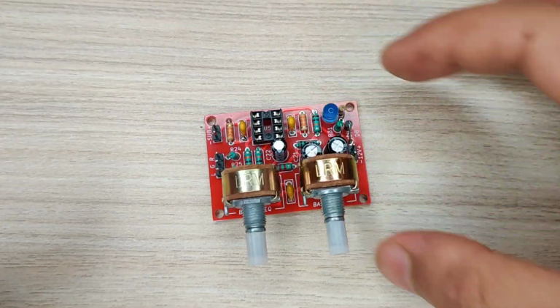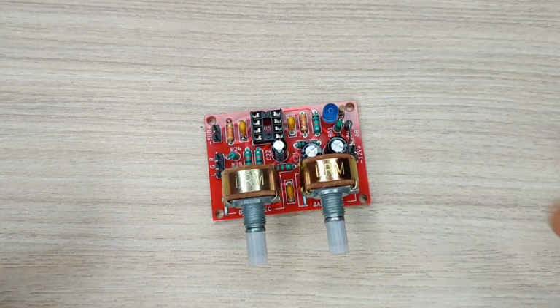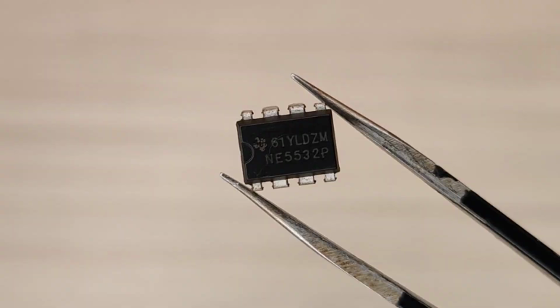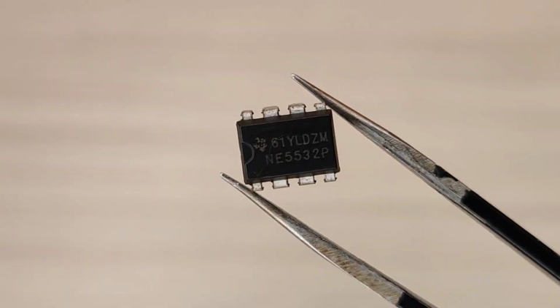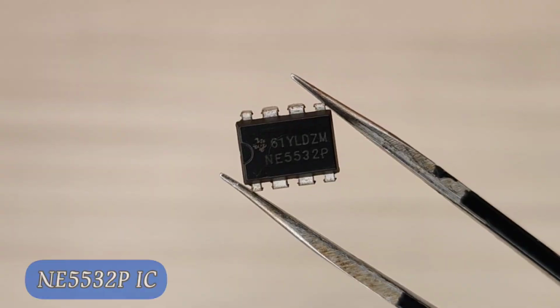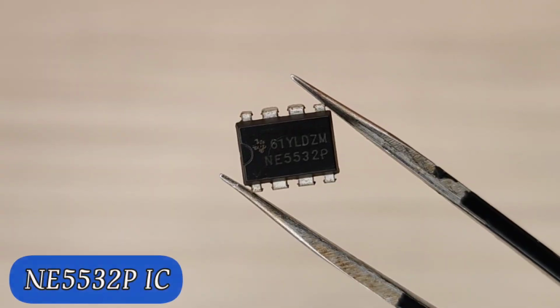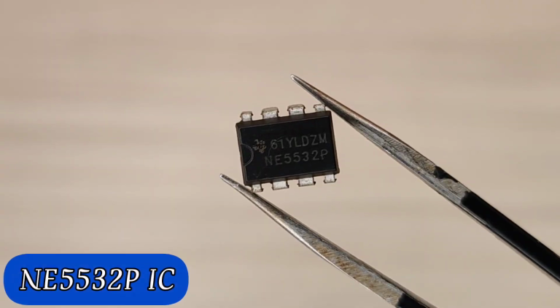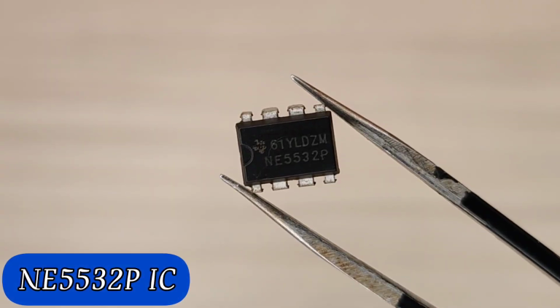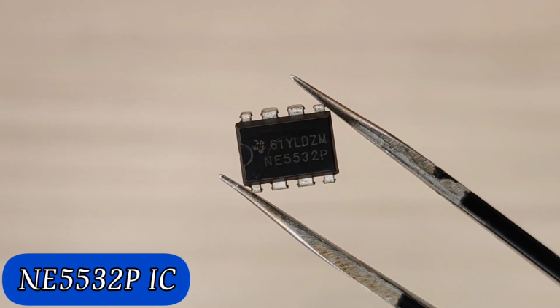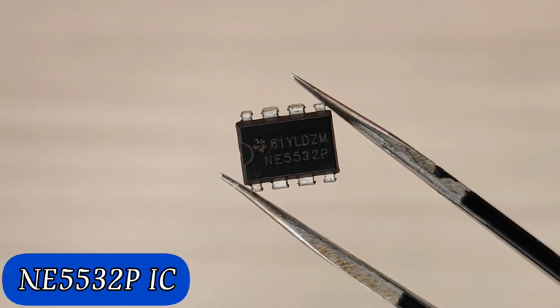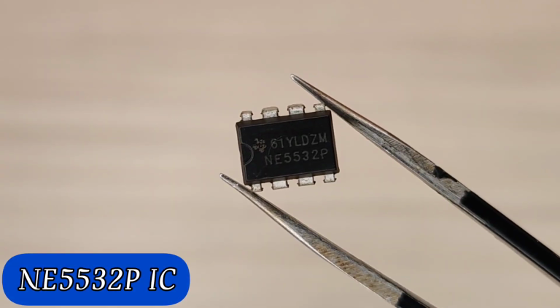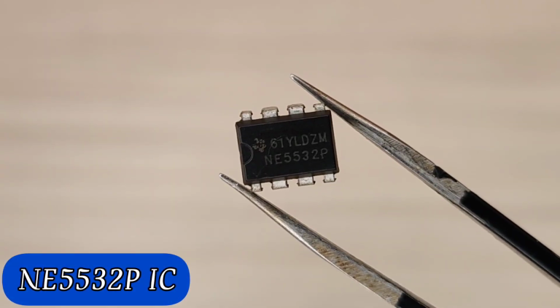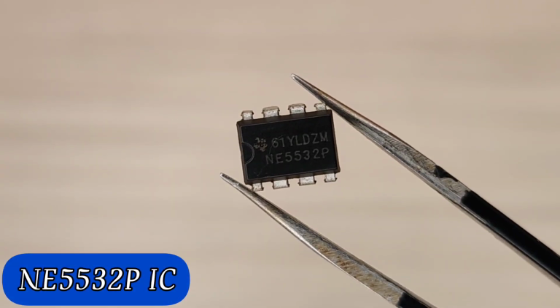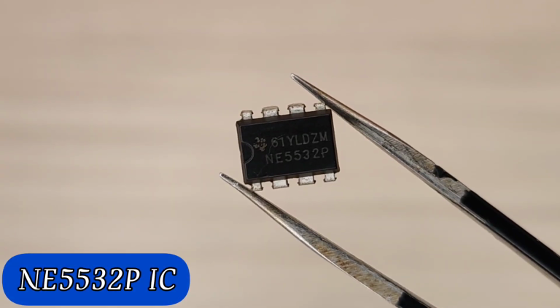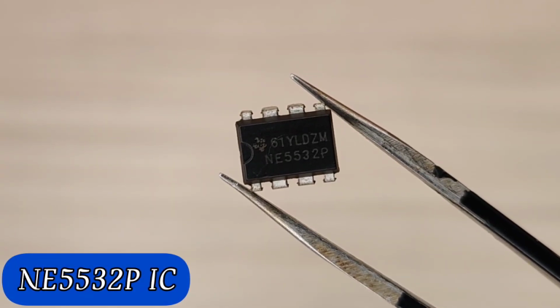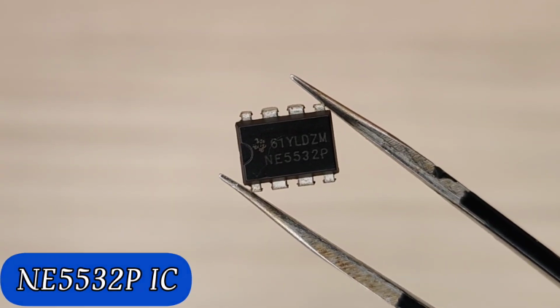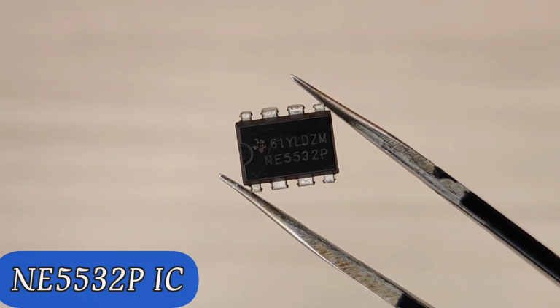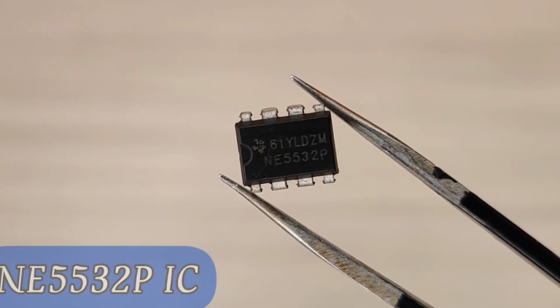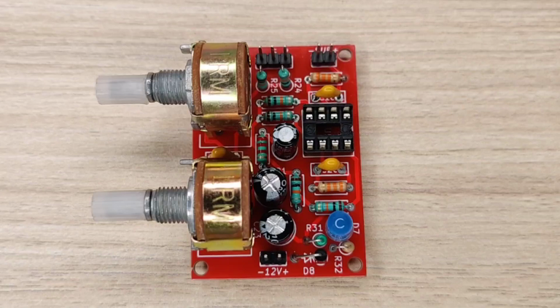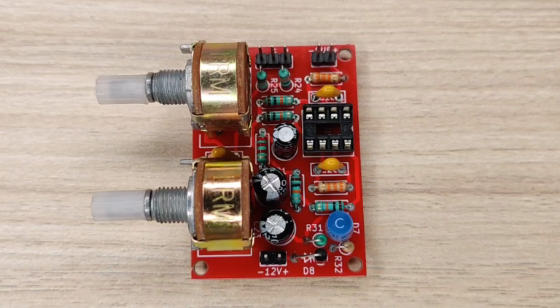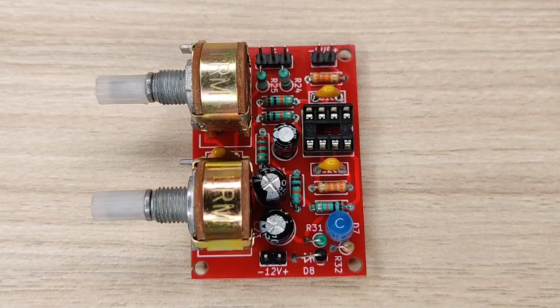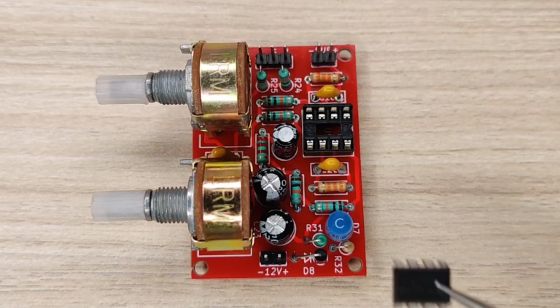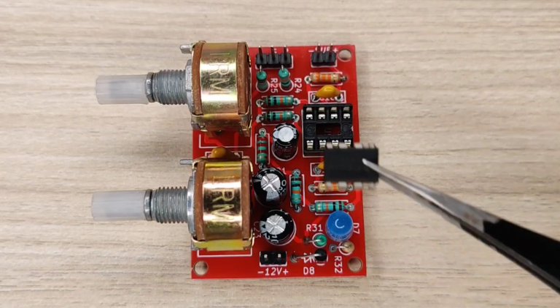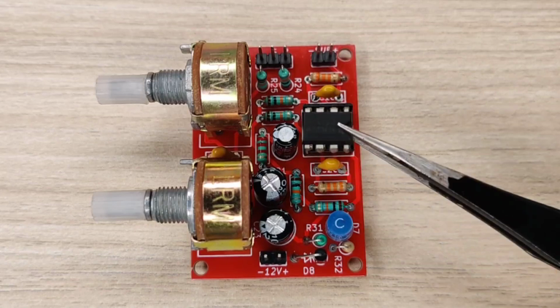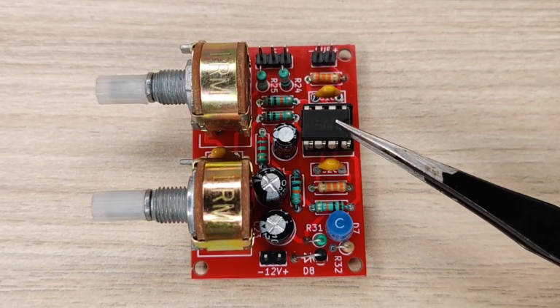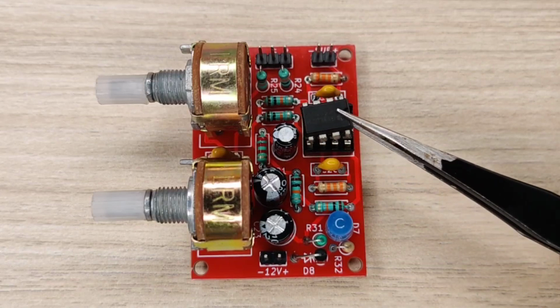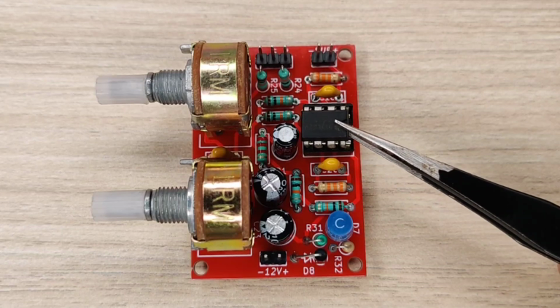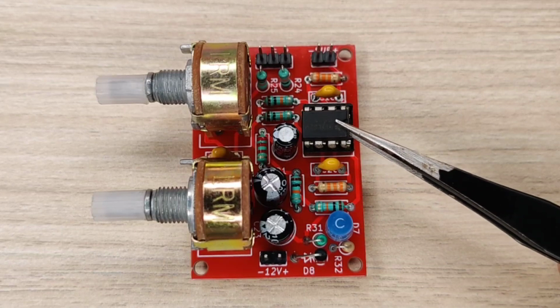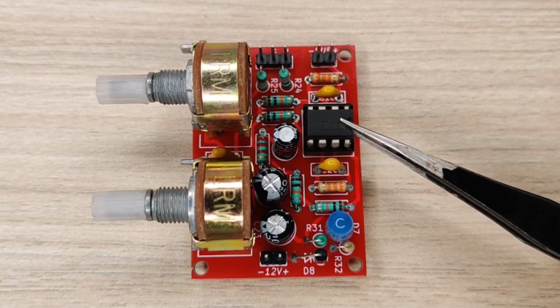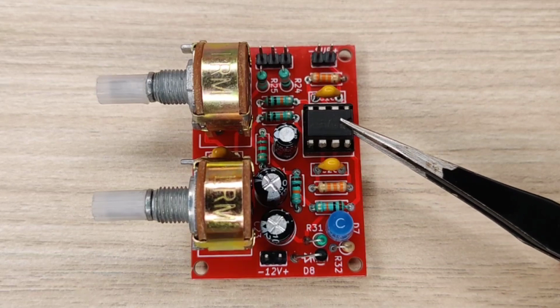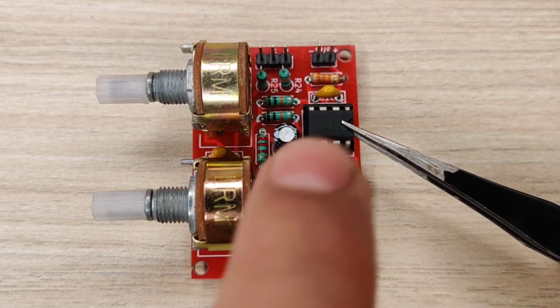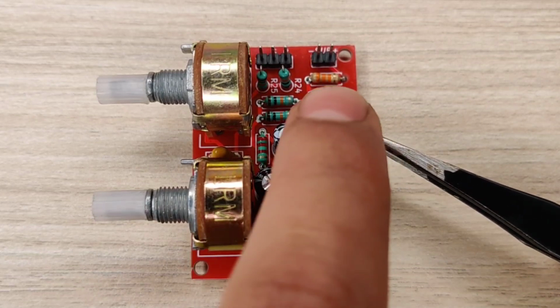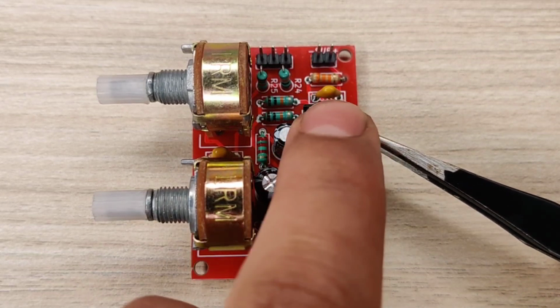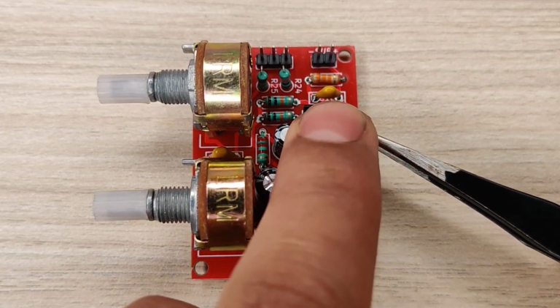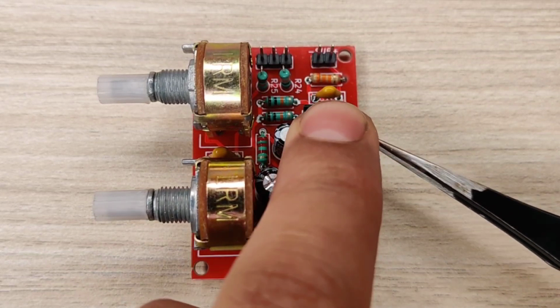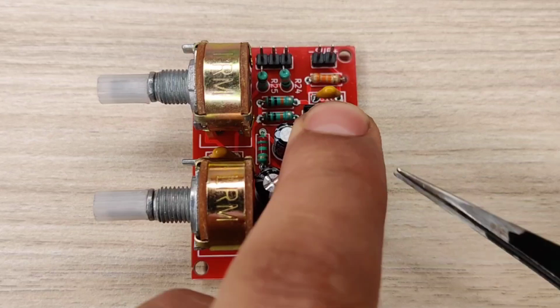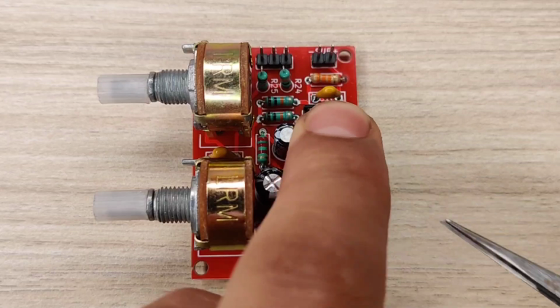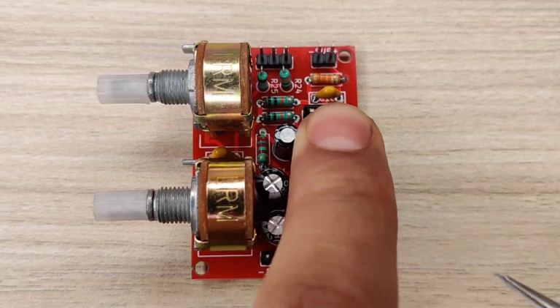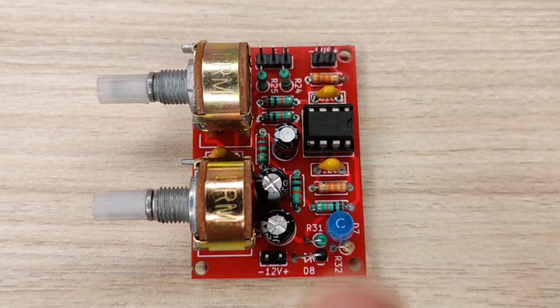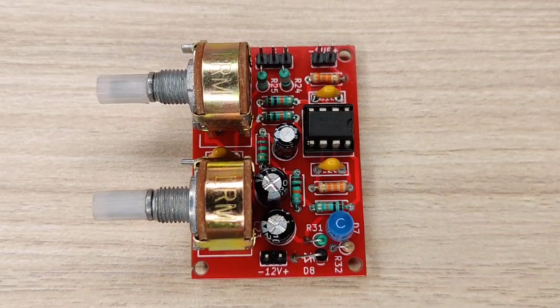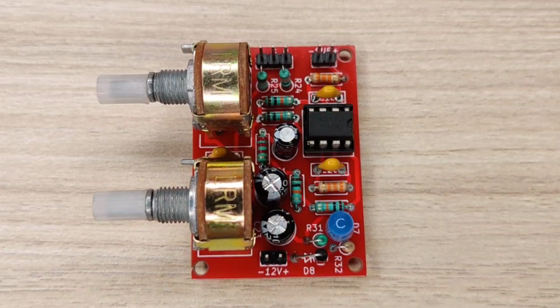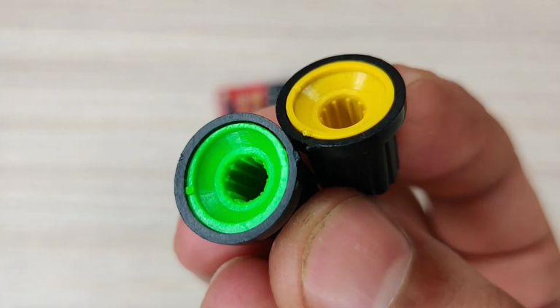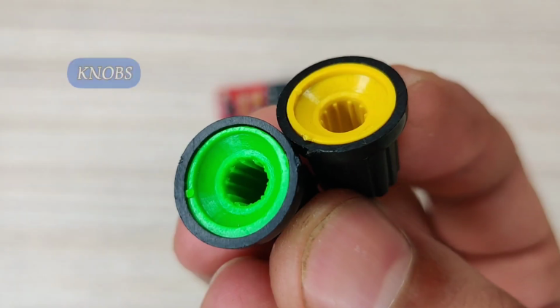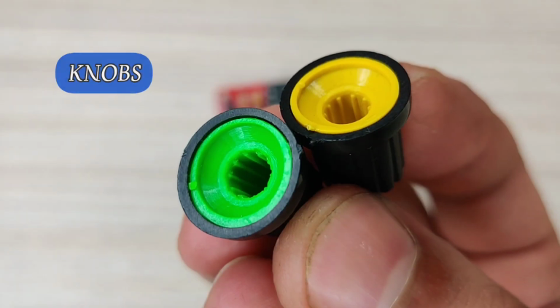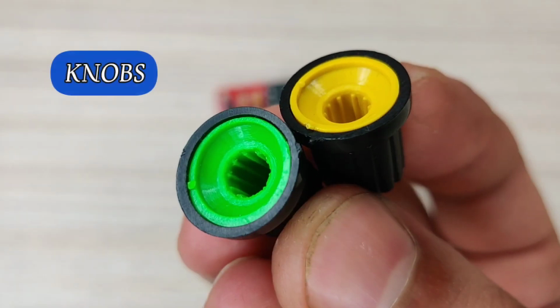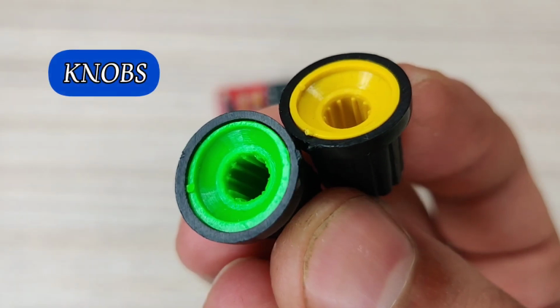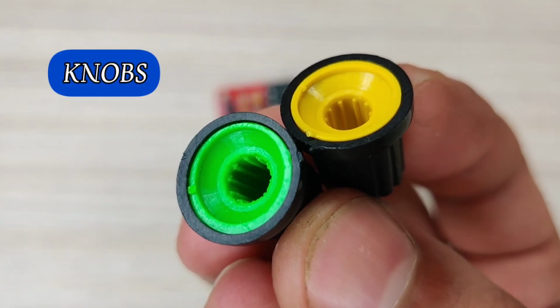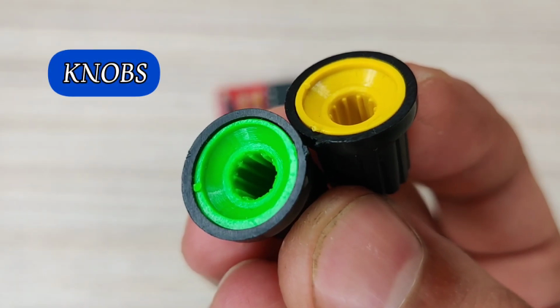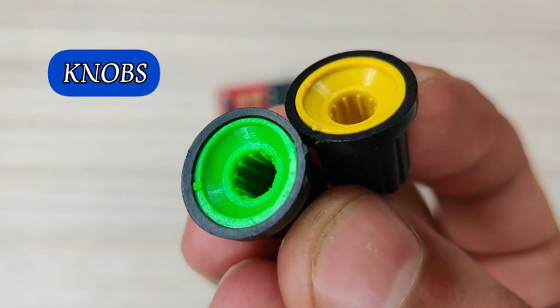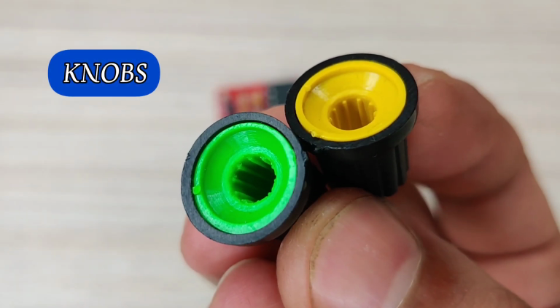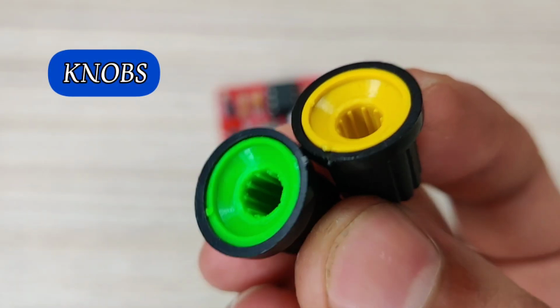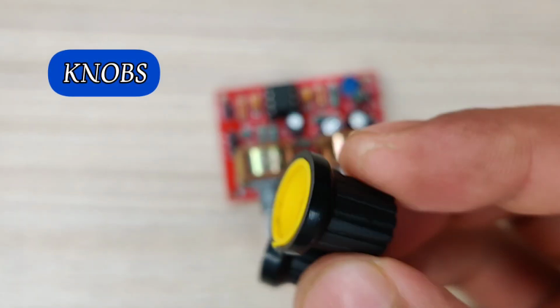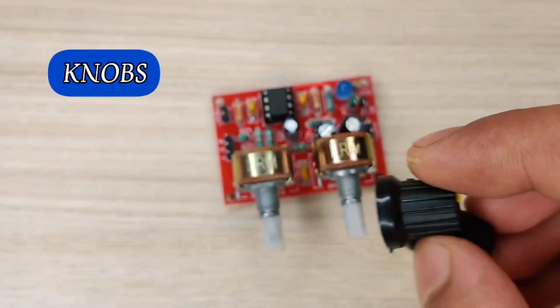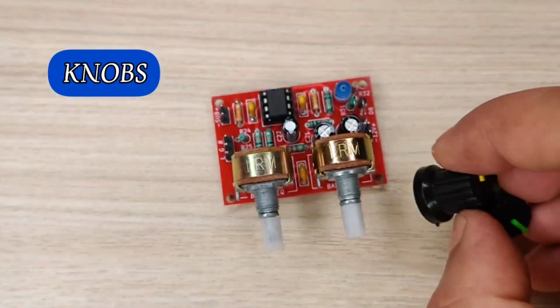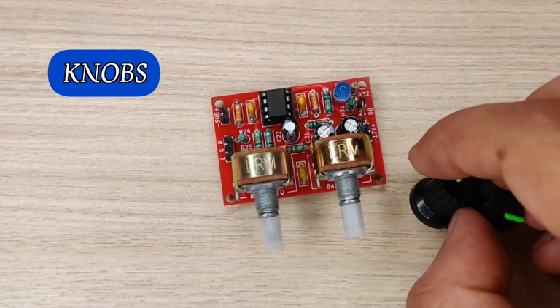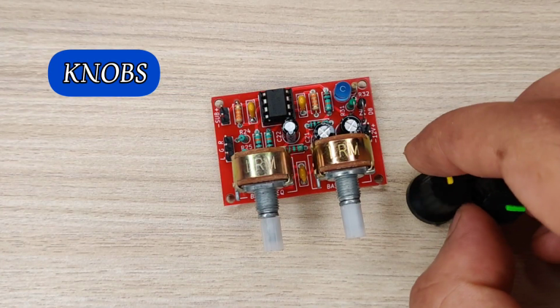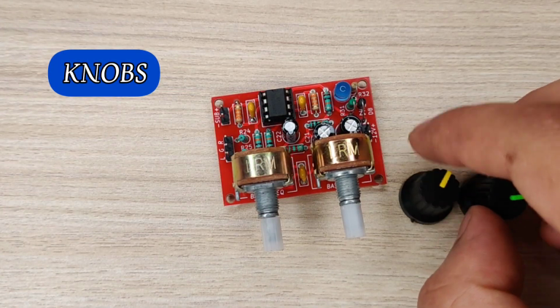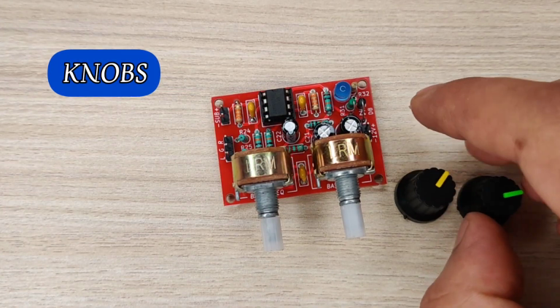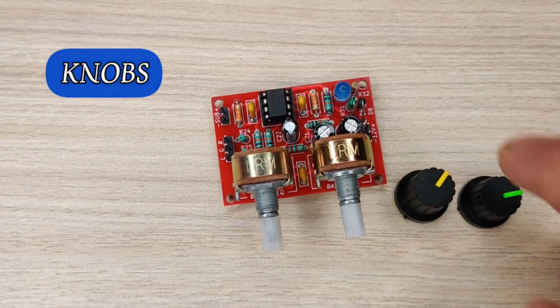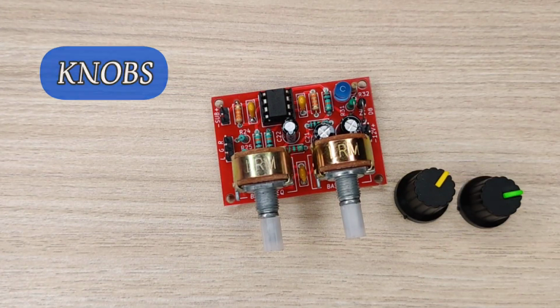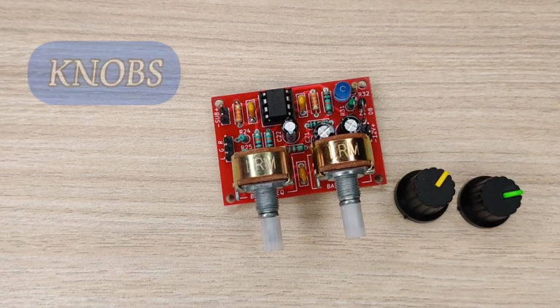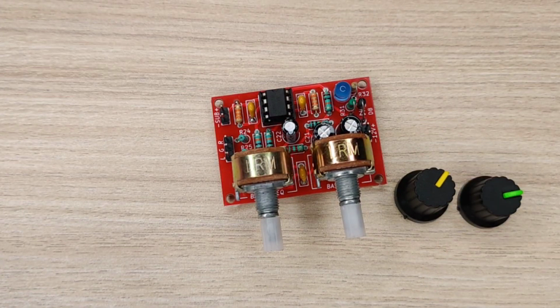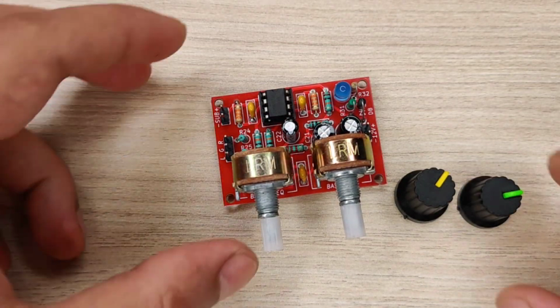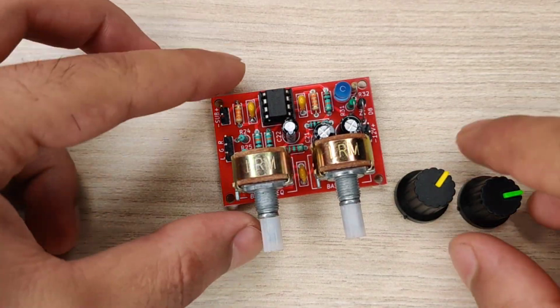Now take the NE5532 IC and place it in the IC socket. Then add the knobs for the potentiometers.